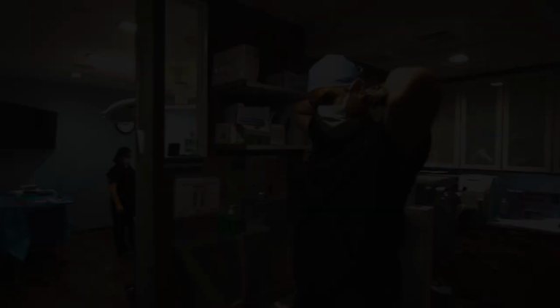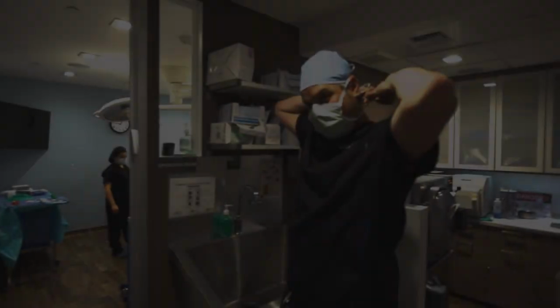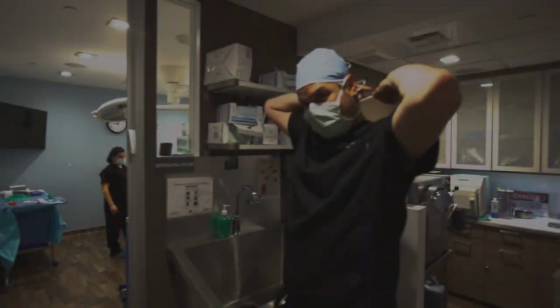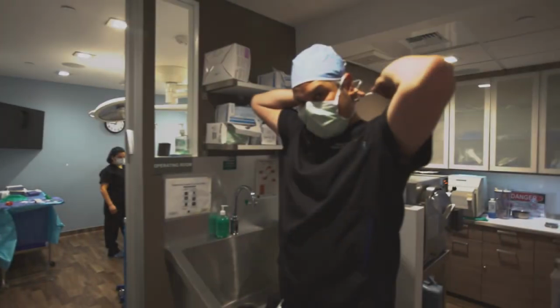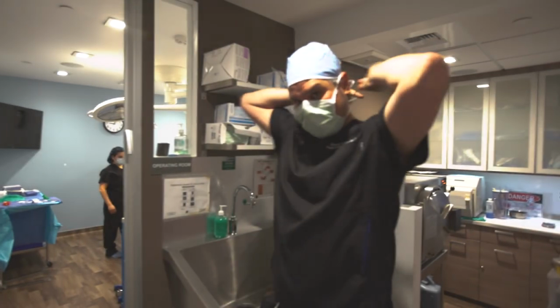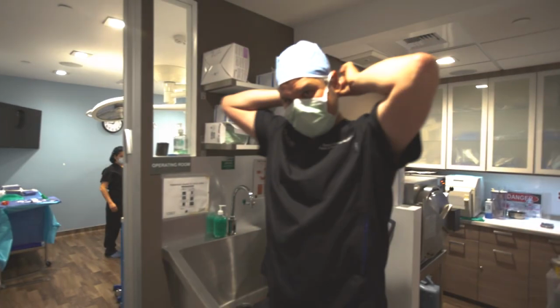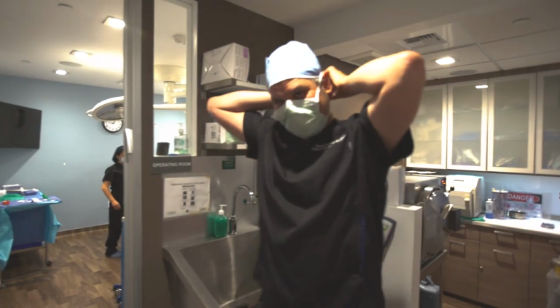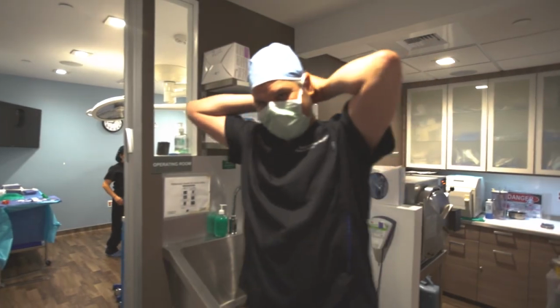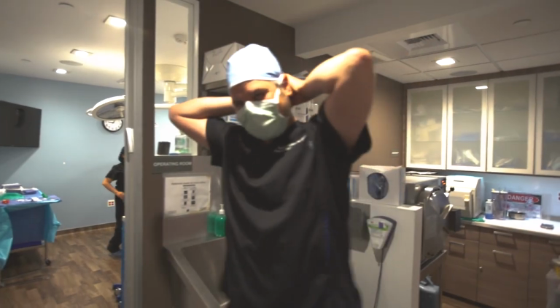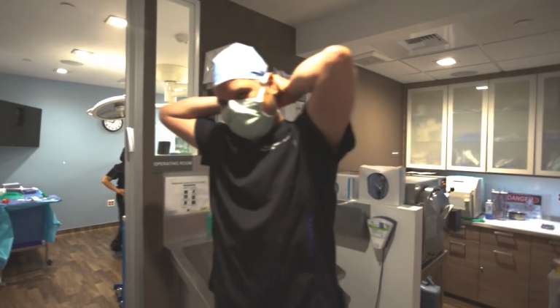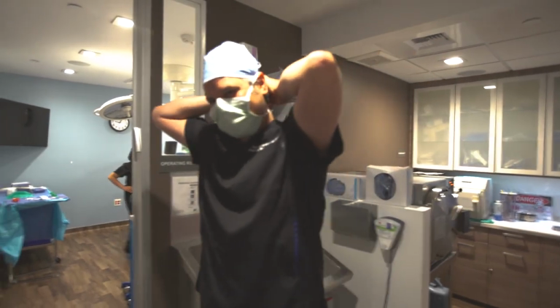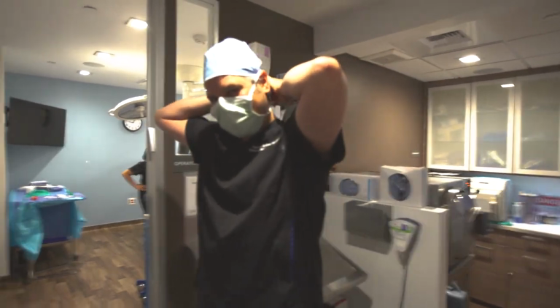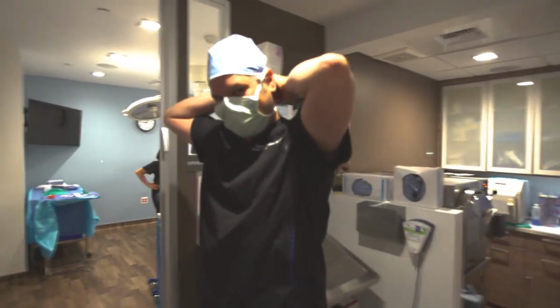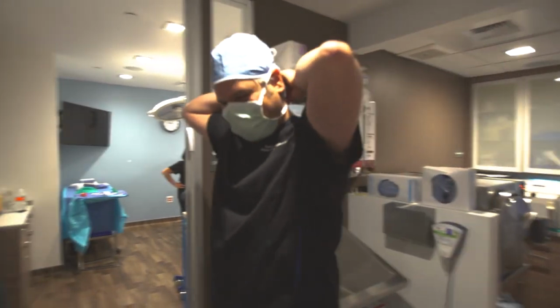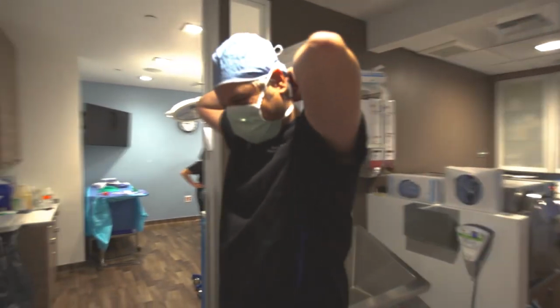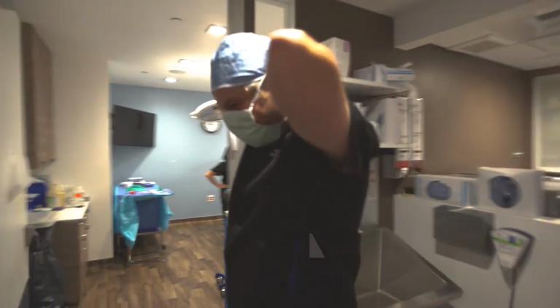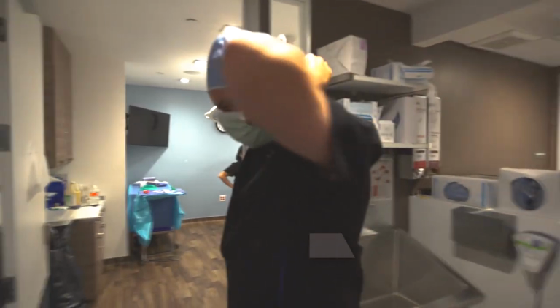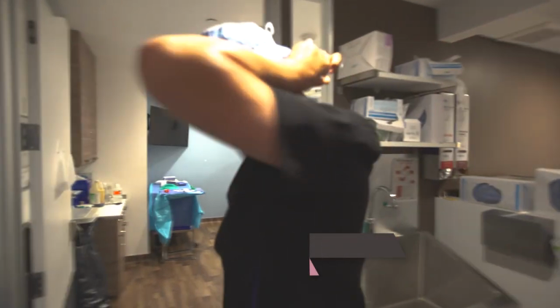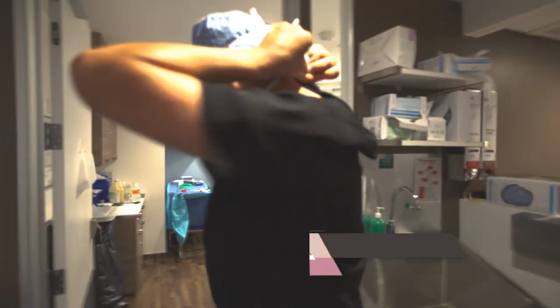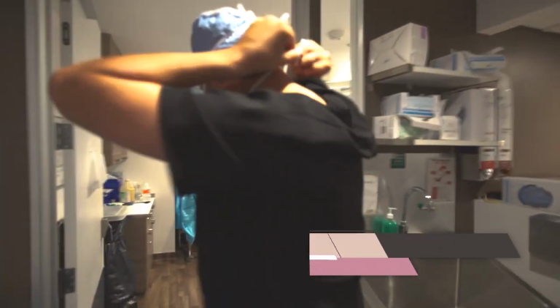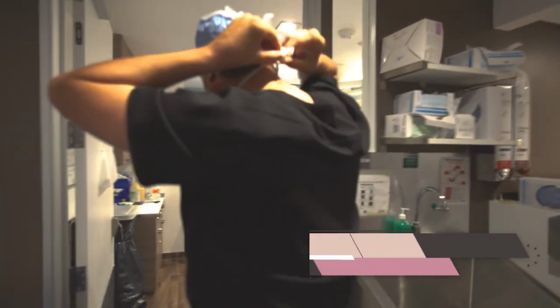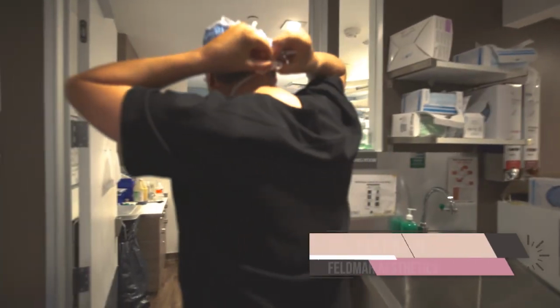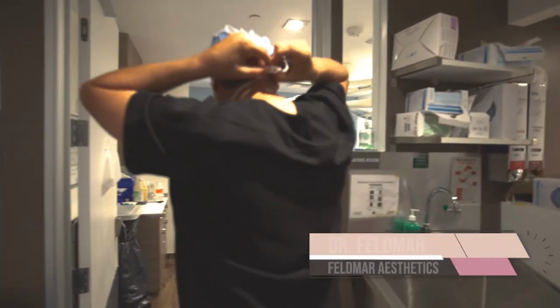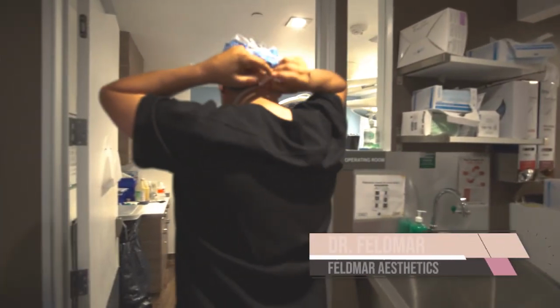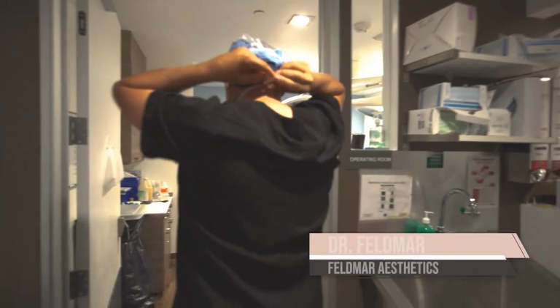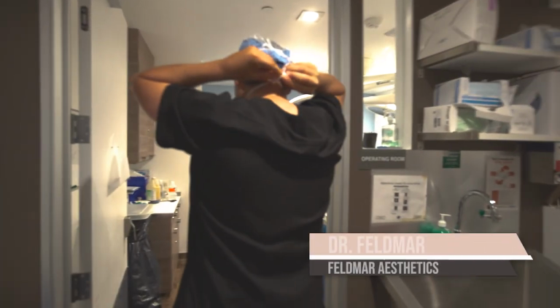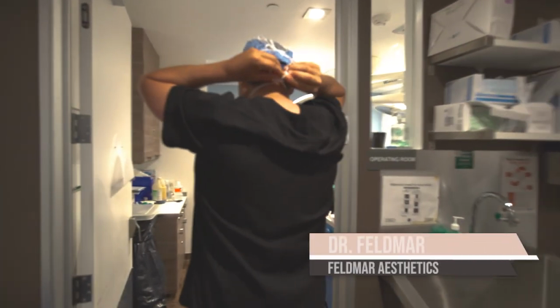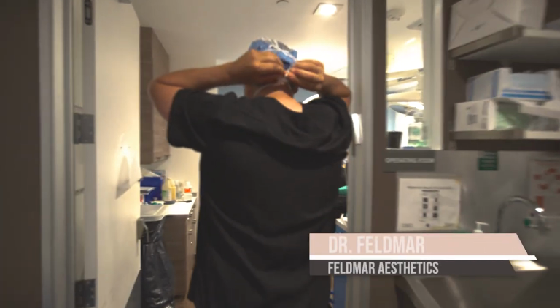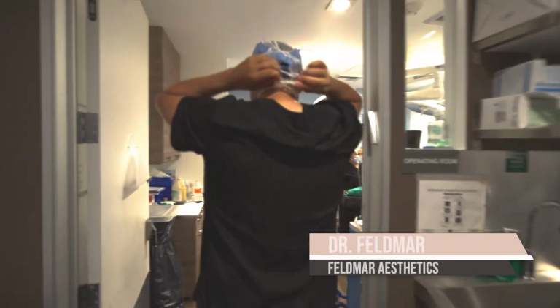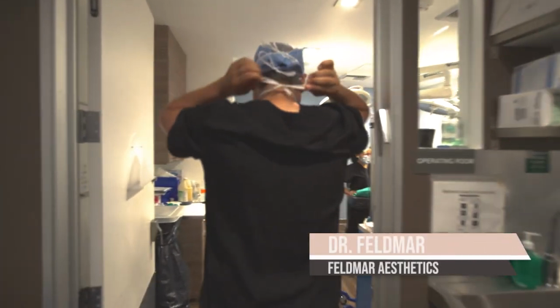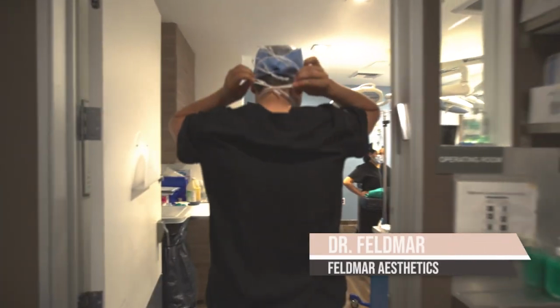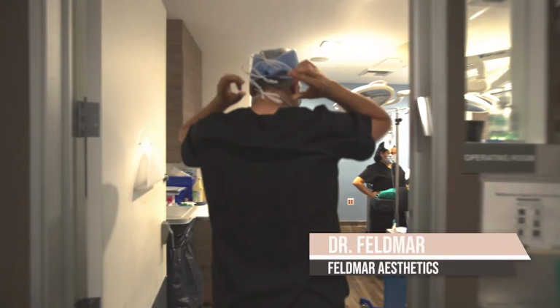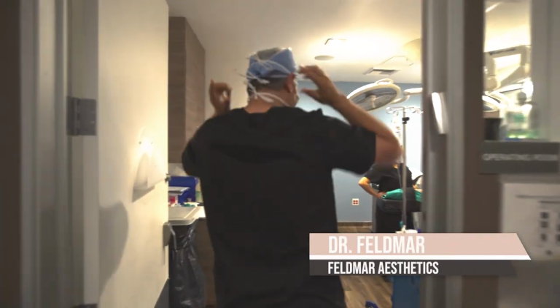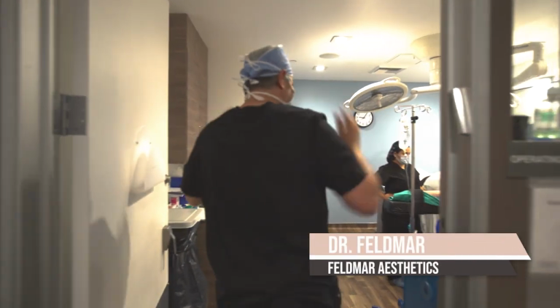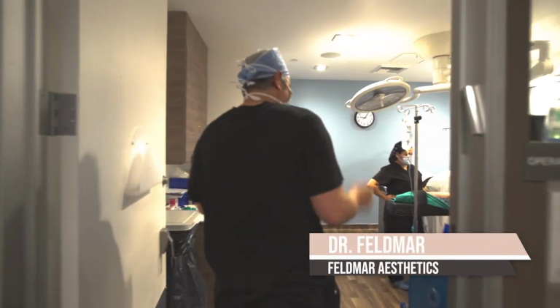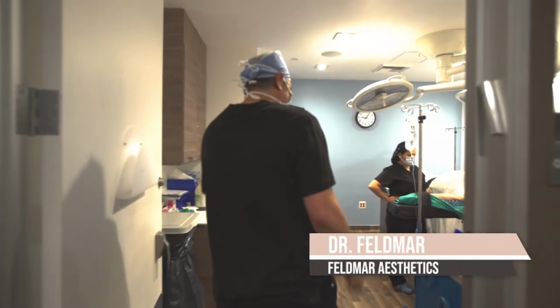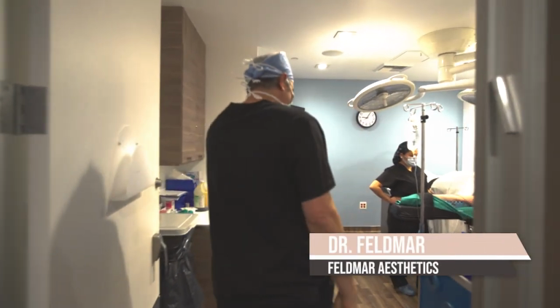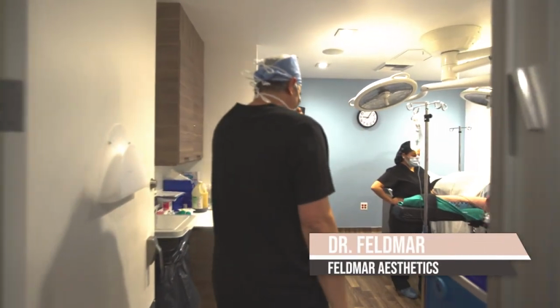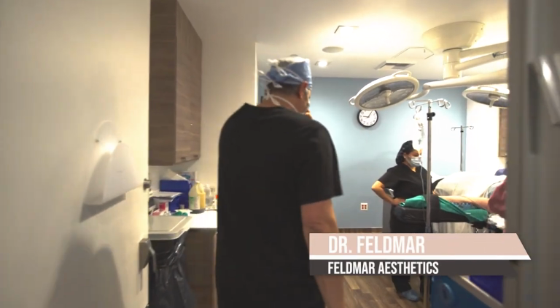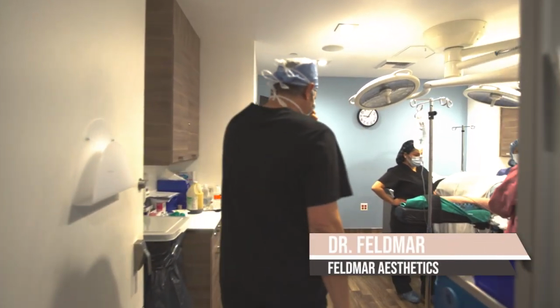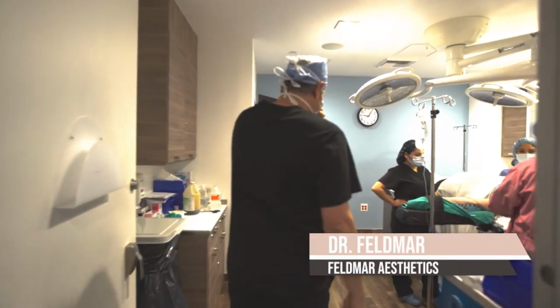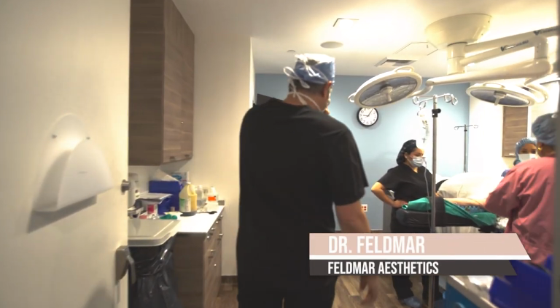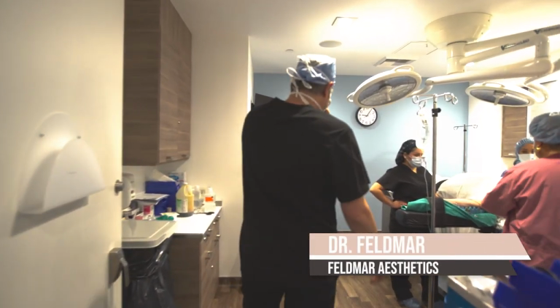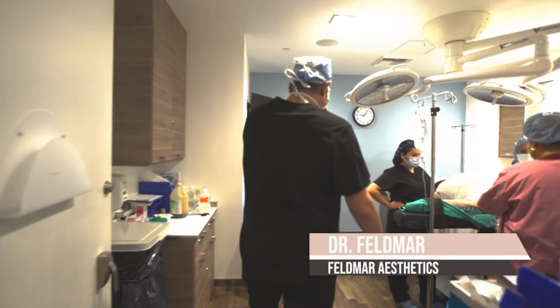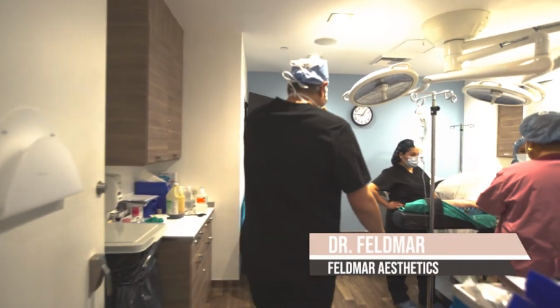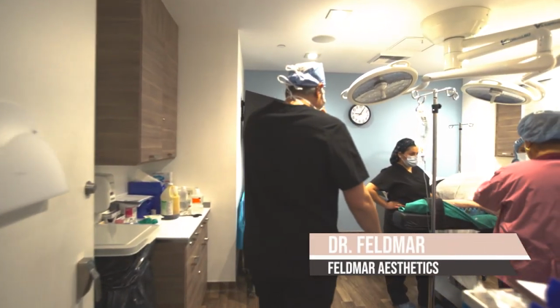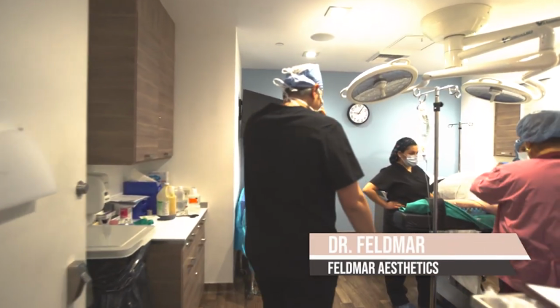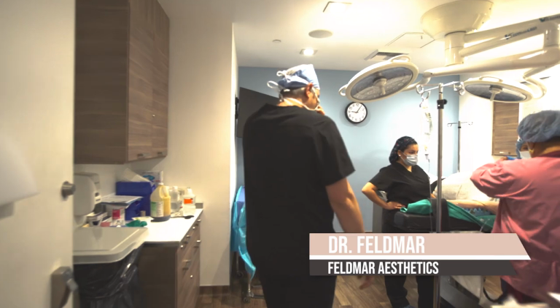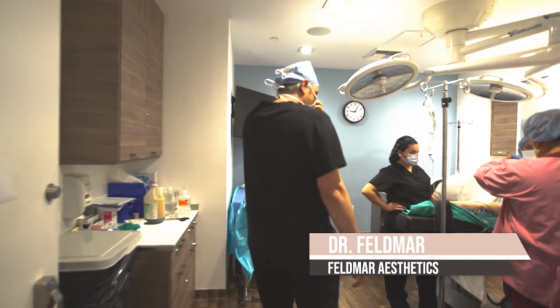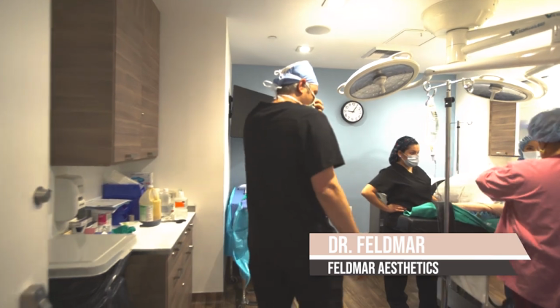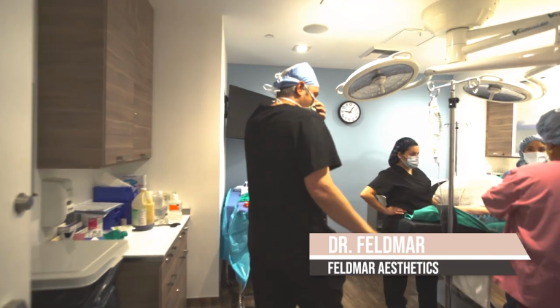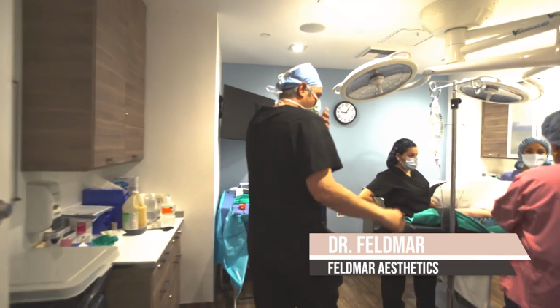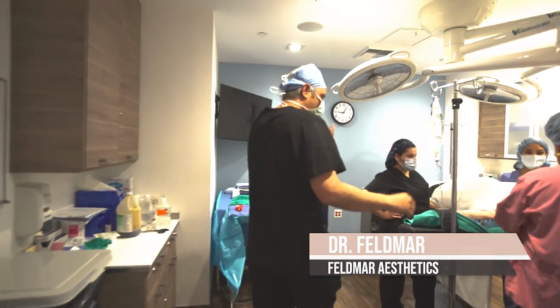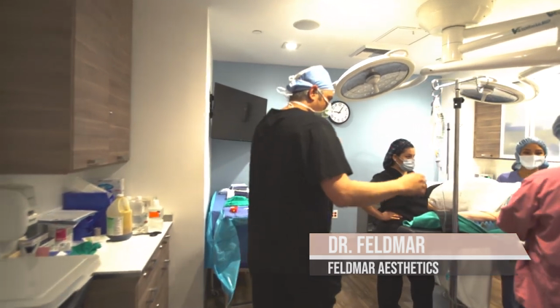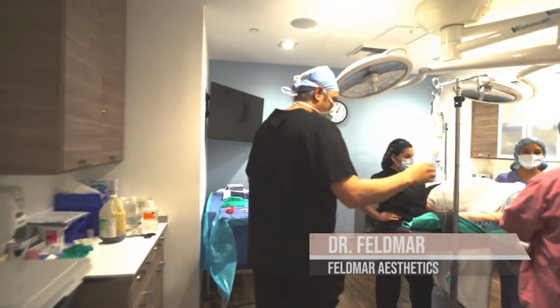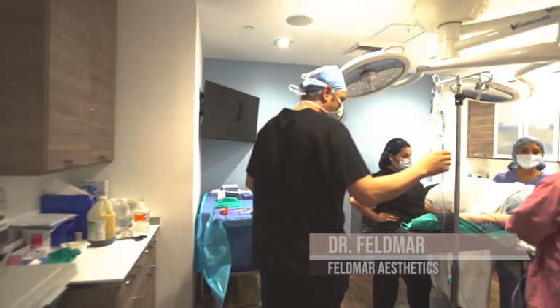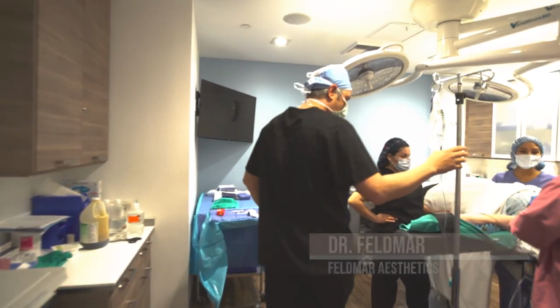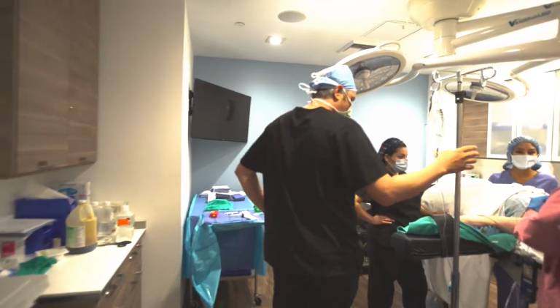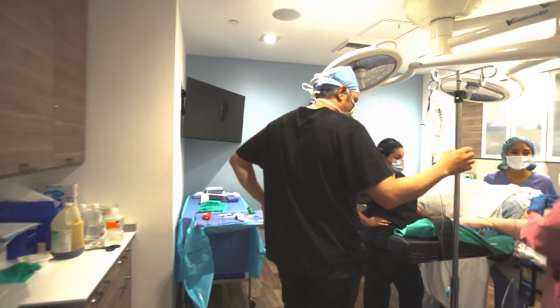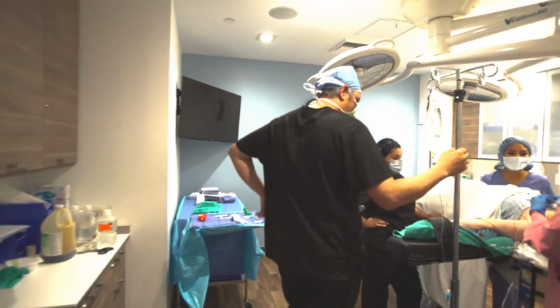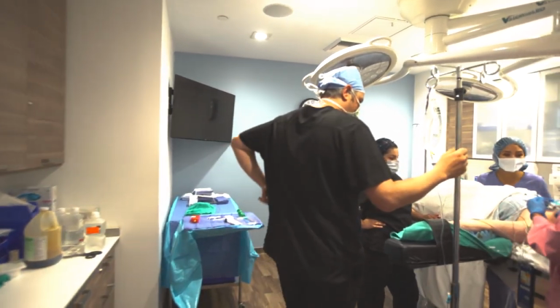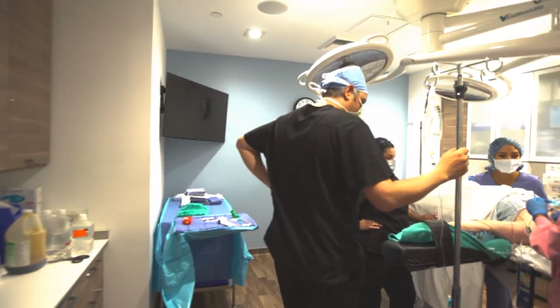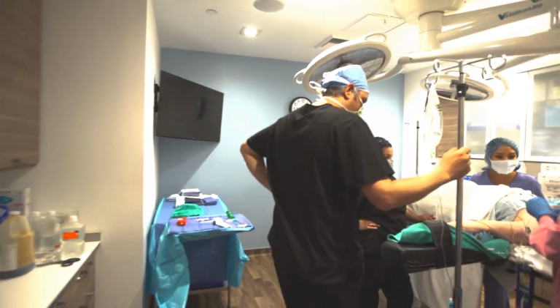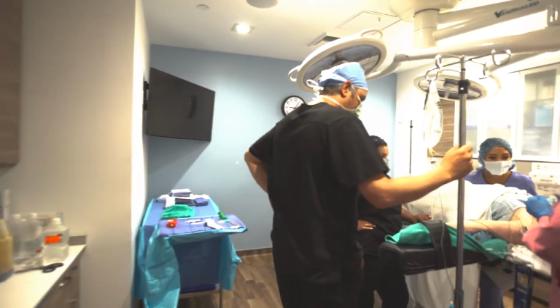Hello. Today I want to take you into my operating room and walk you through one of the exciting procedures we do here at Feldmar Aesthetics.